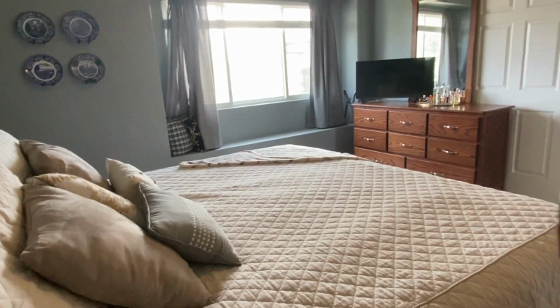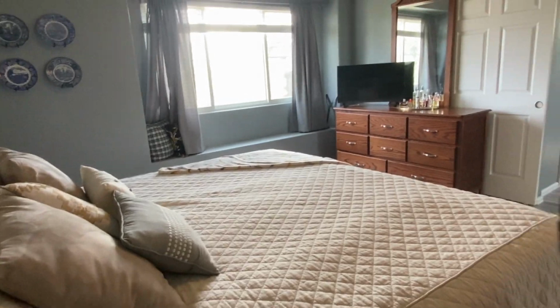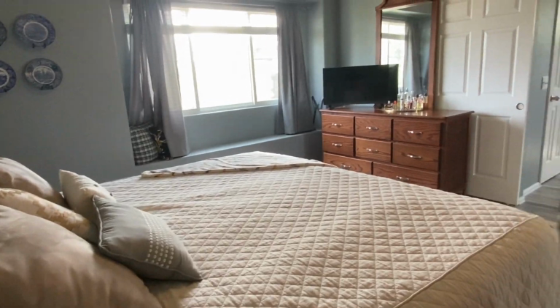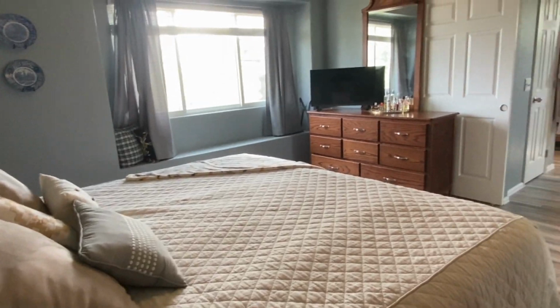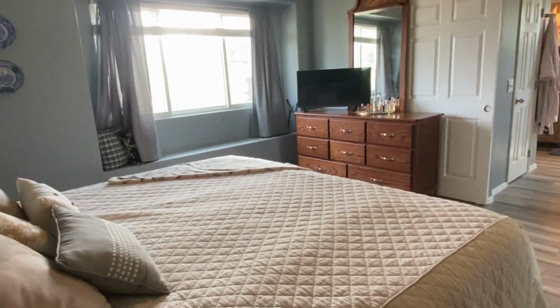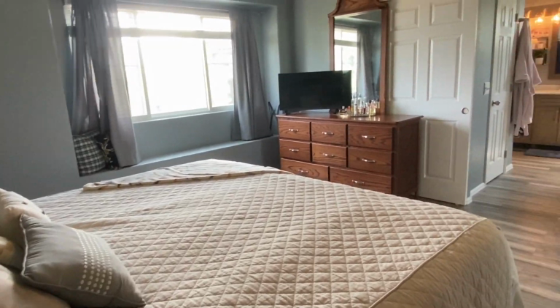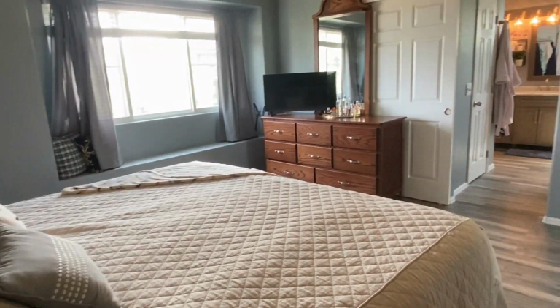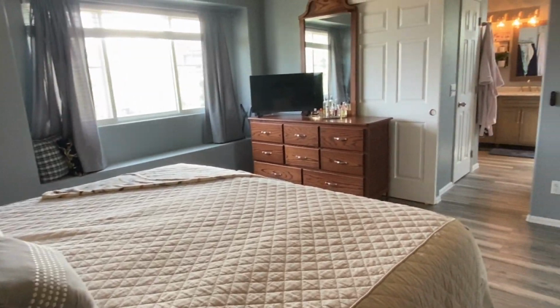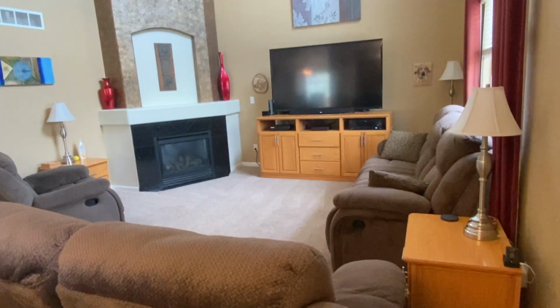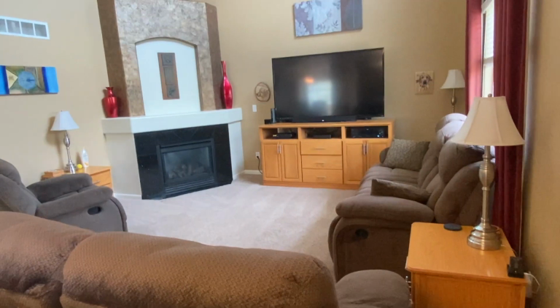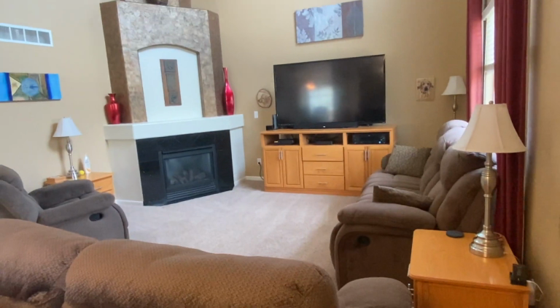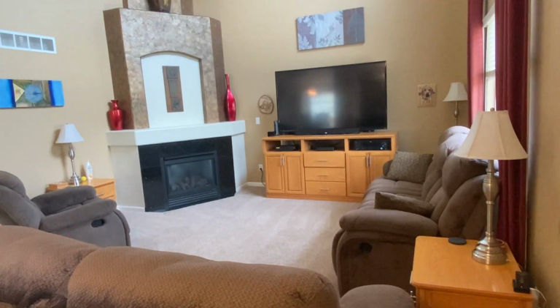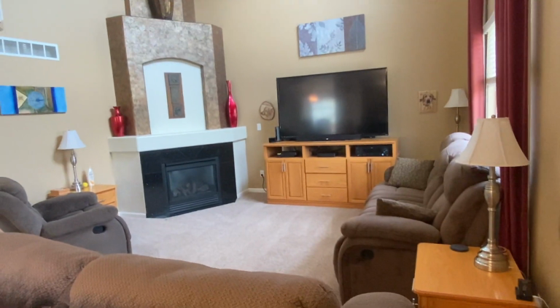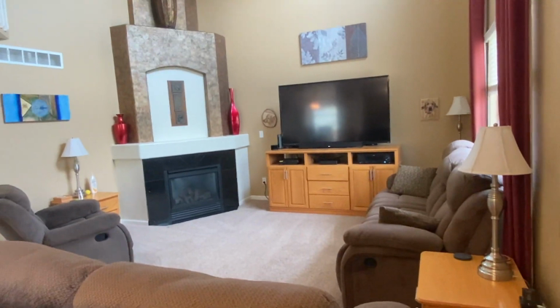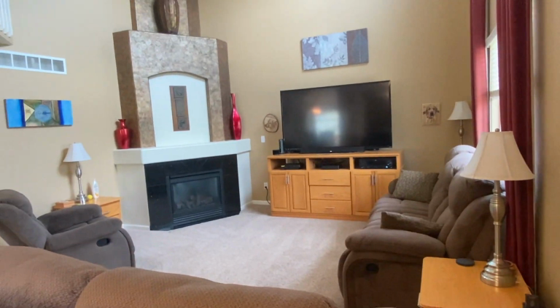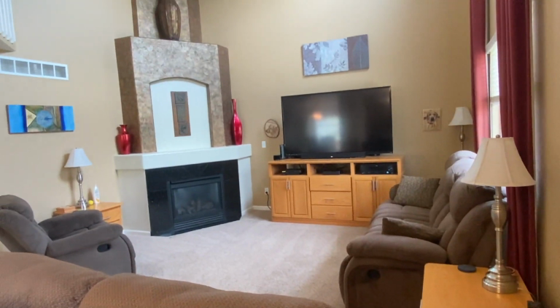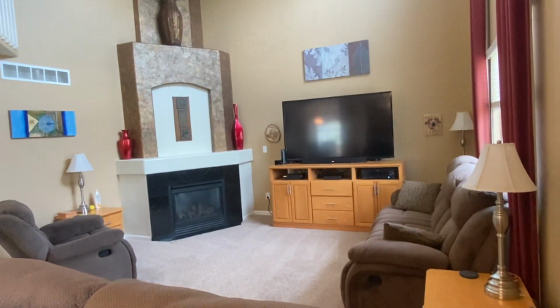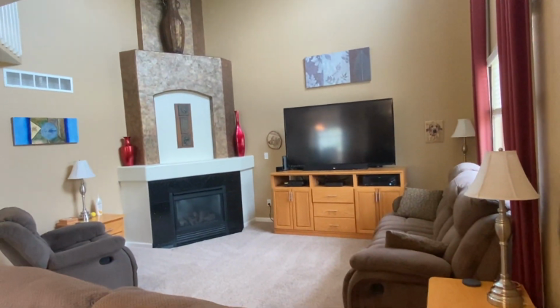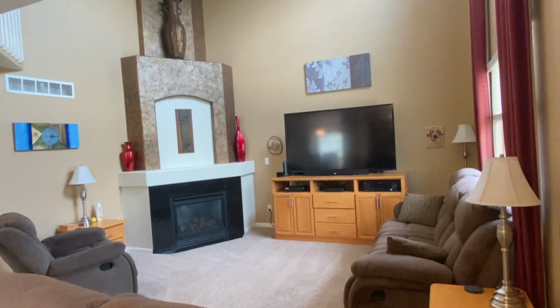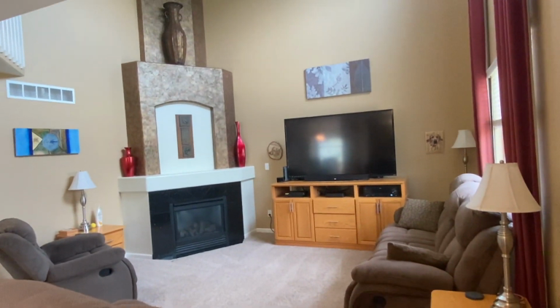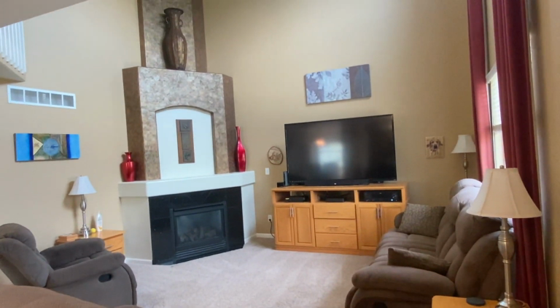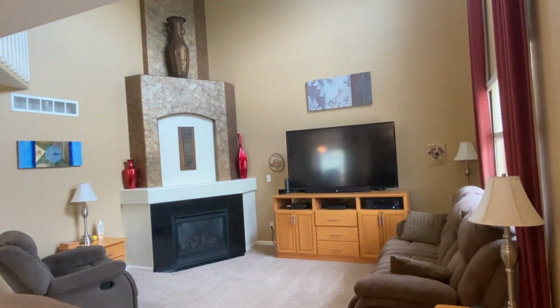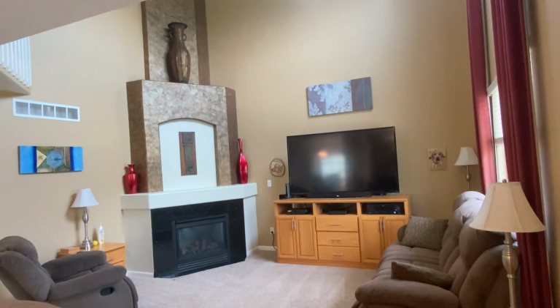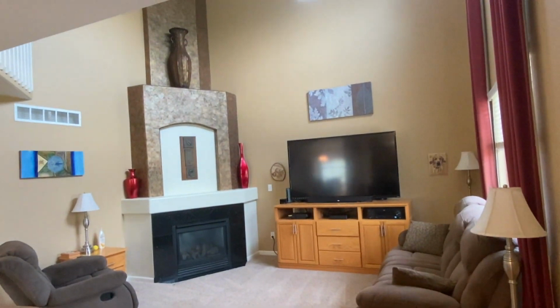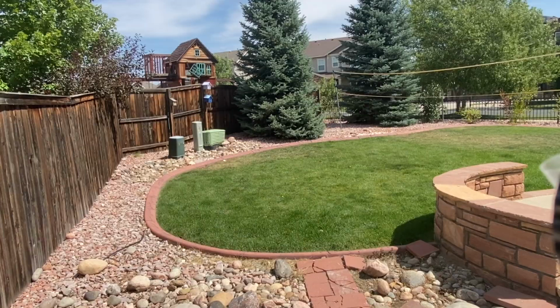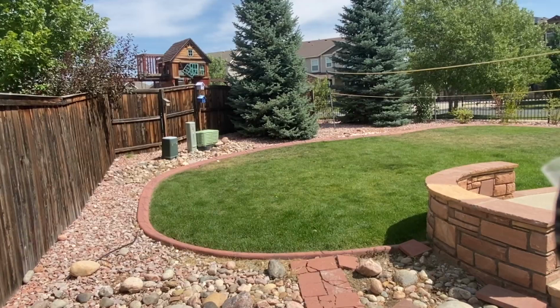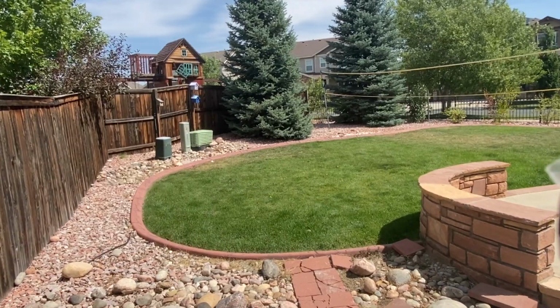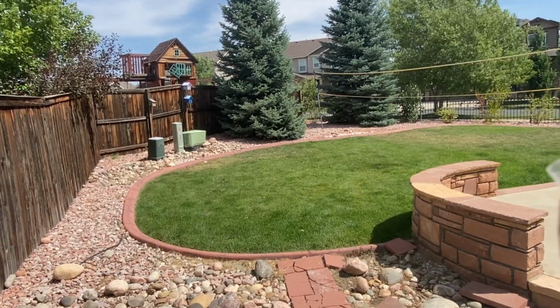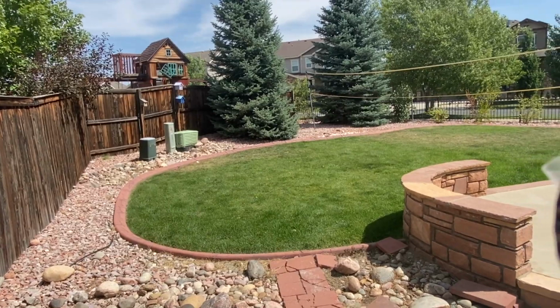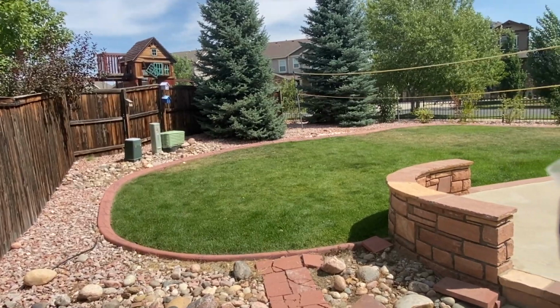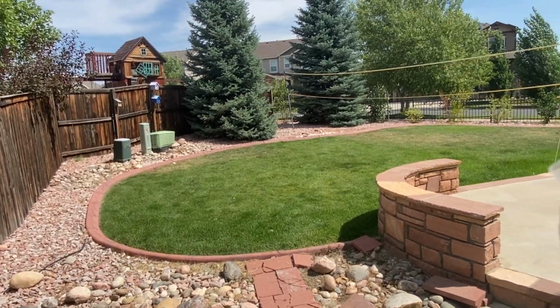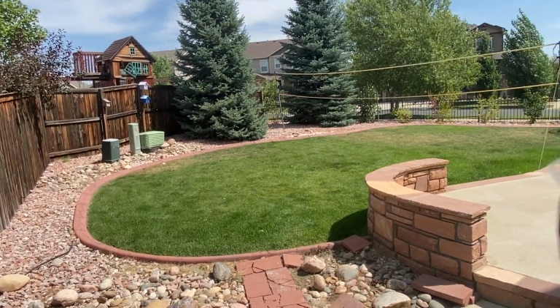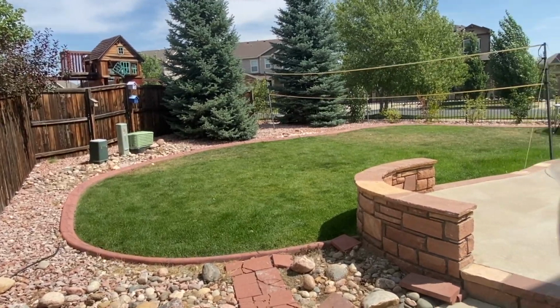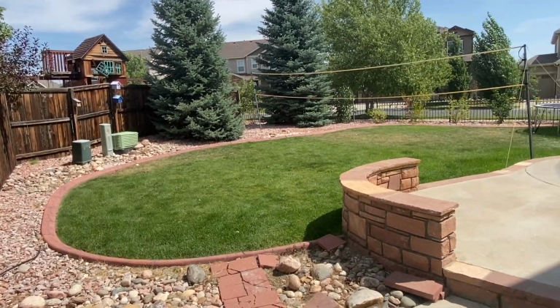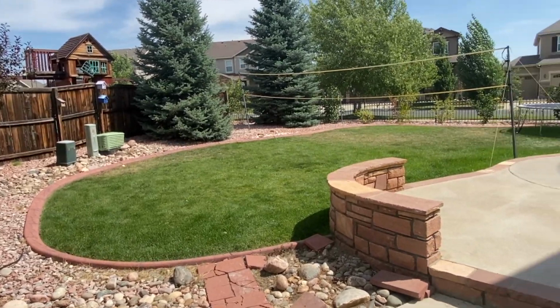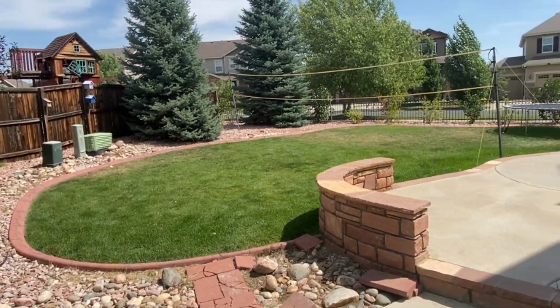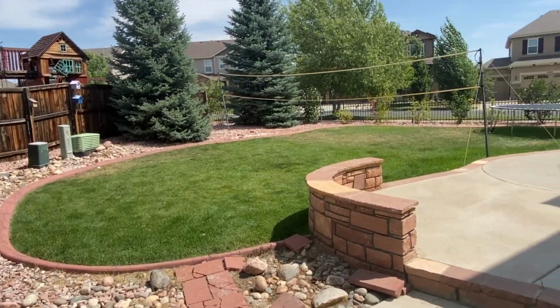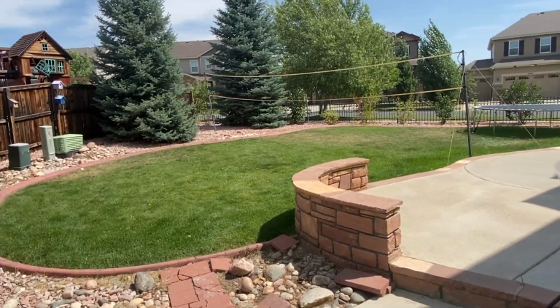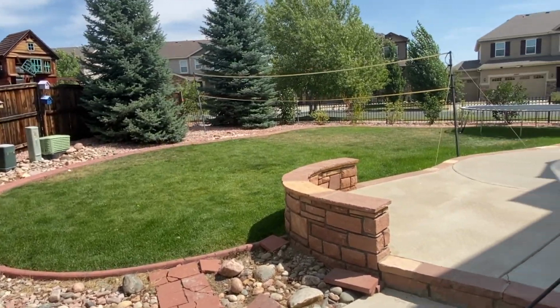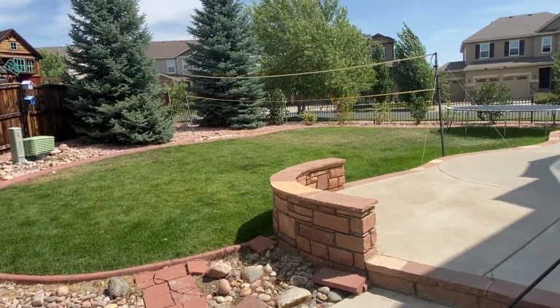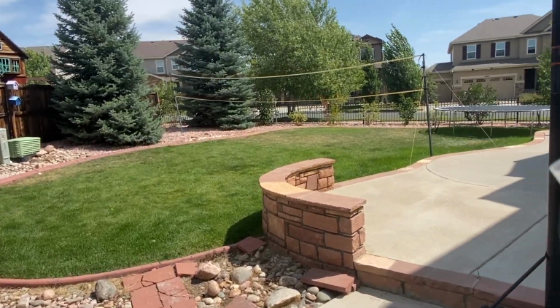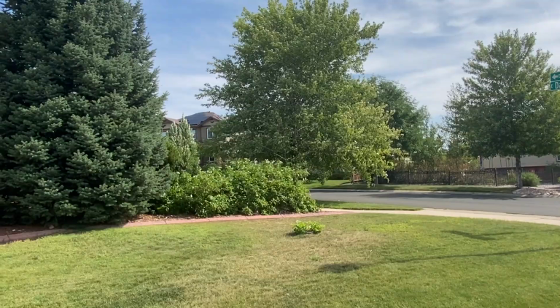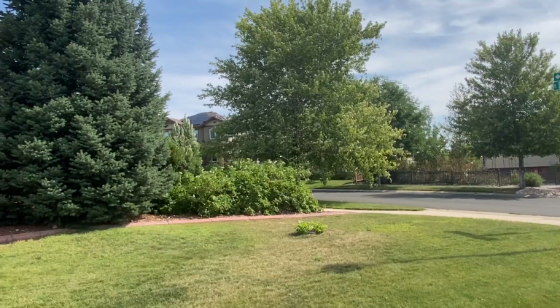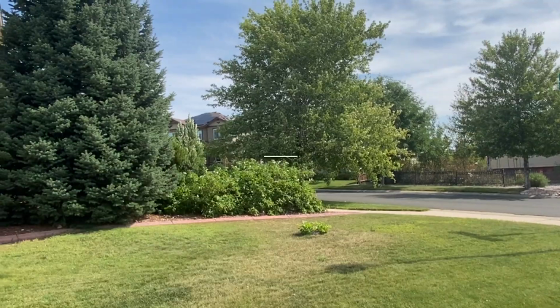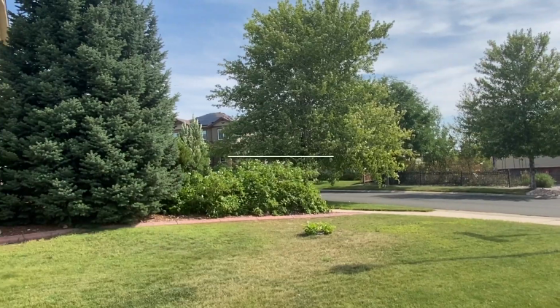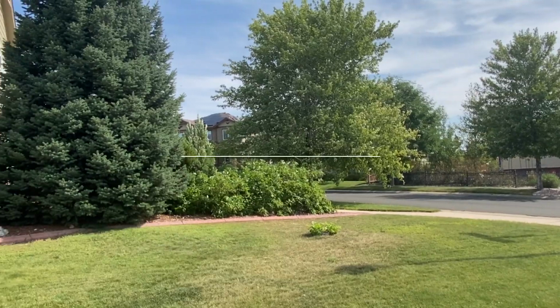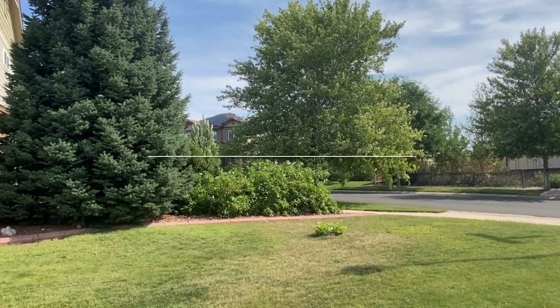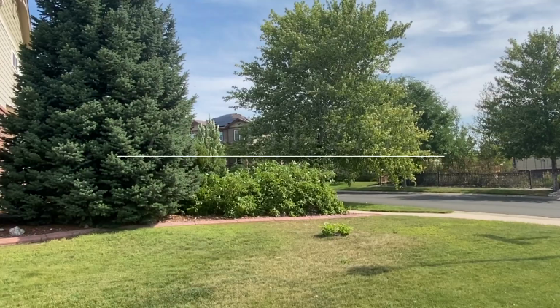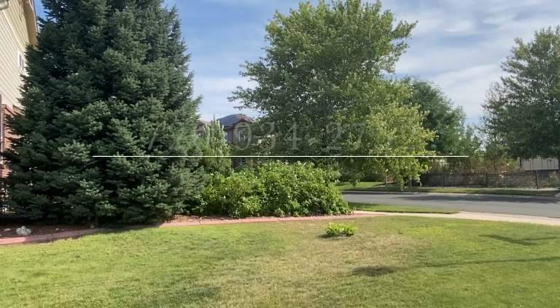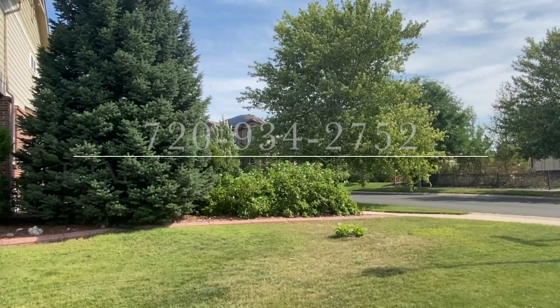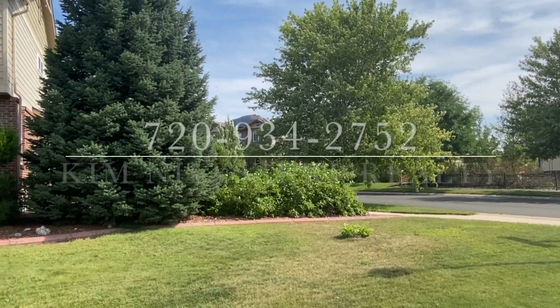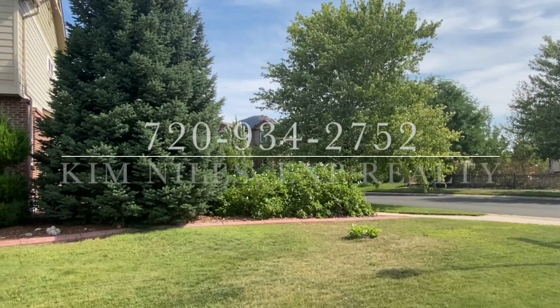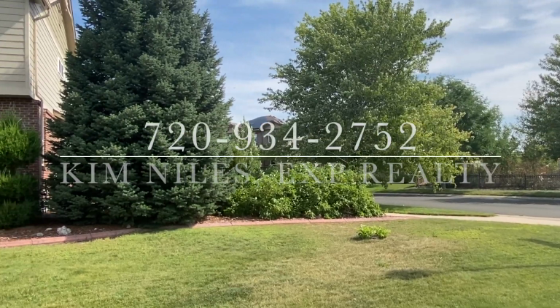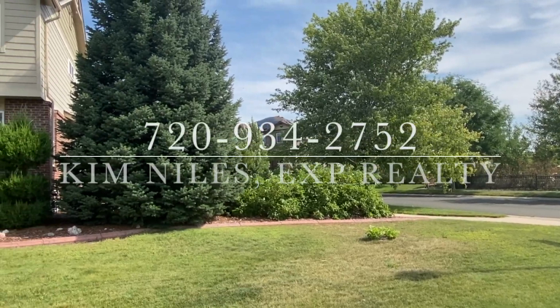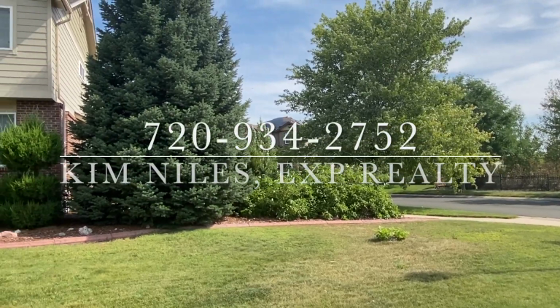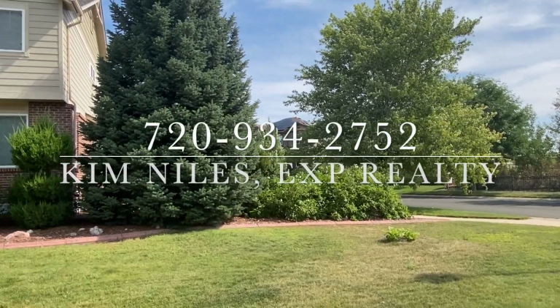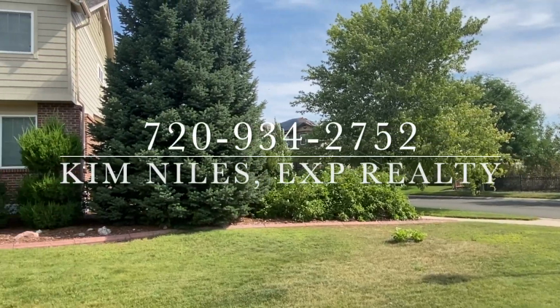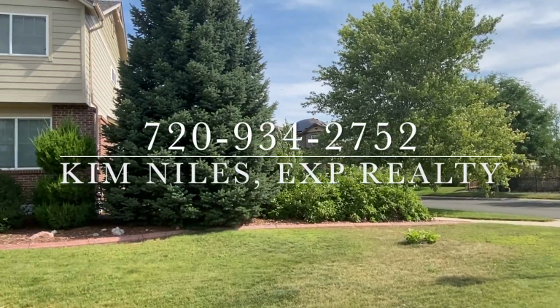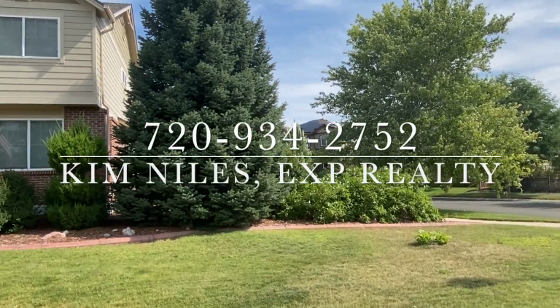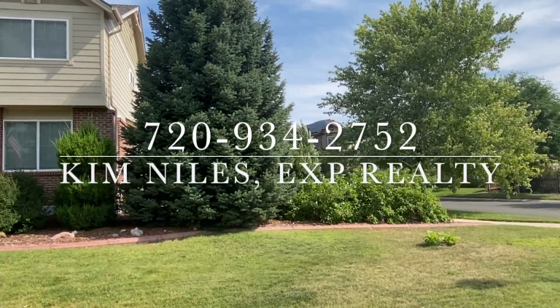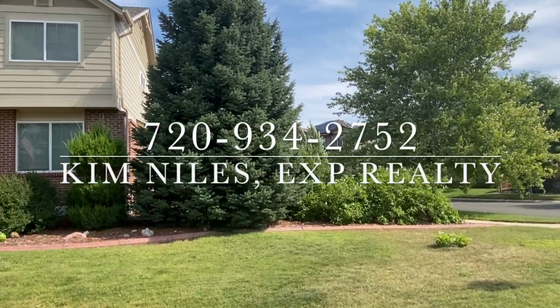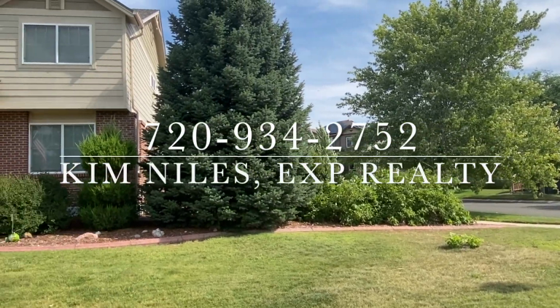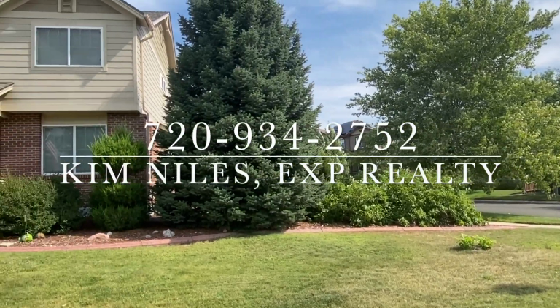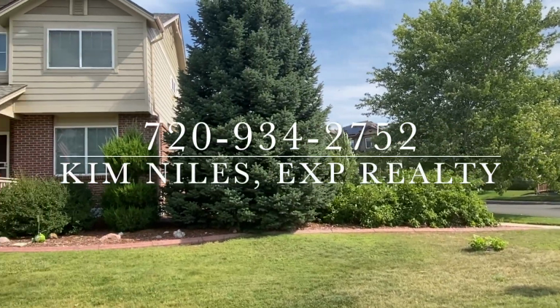I hope you enjoyed the tour today of 3058 Lisbon Way in Aurora. If you have any questions, please feel free to reach out.